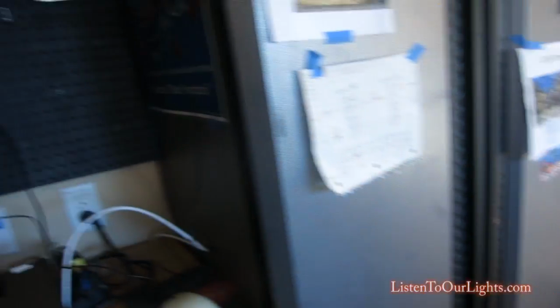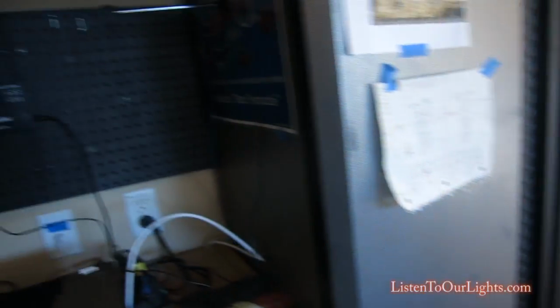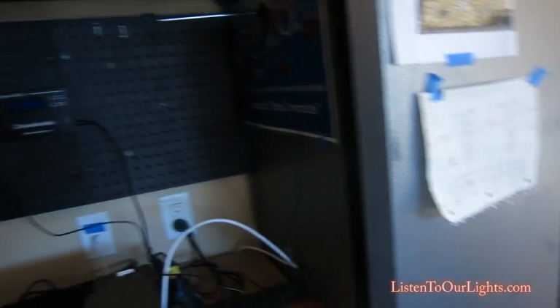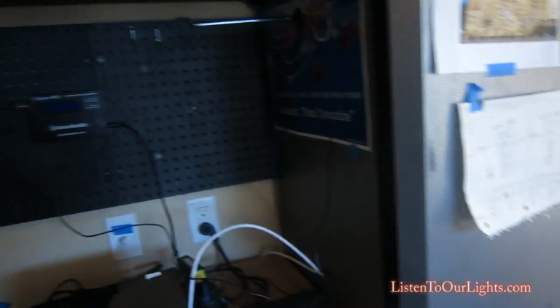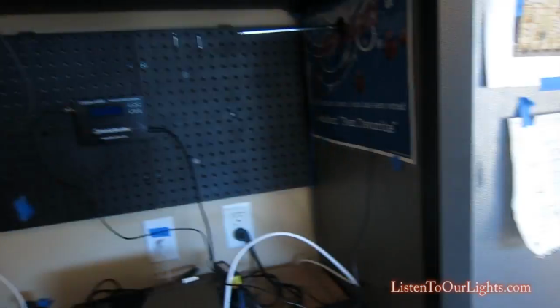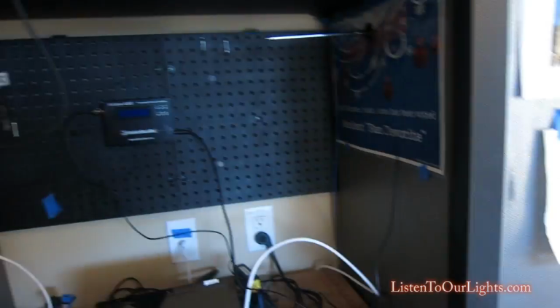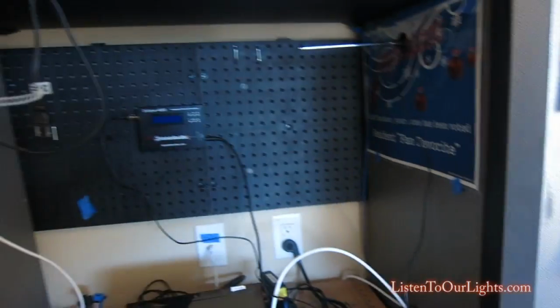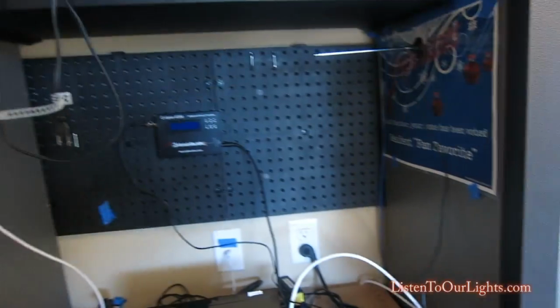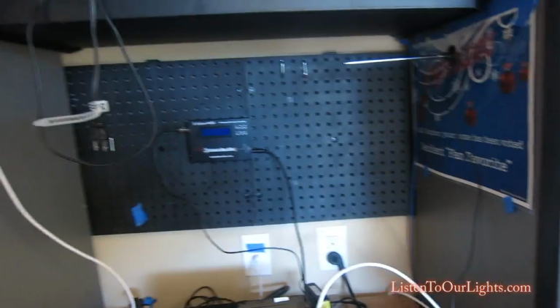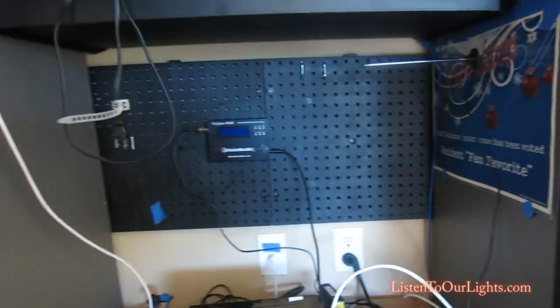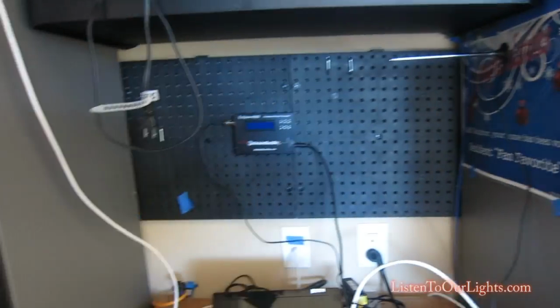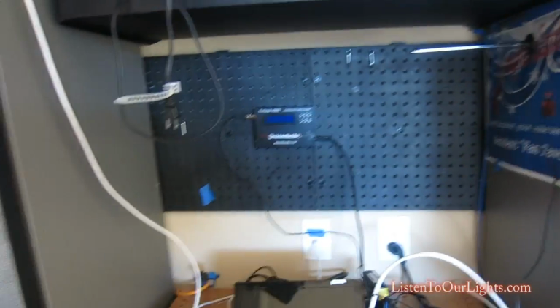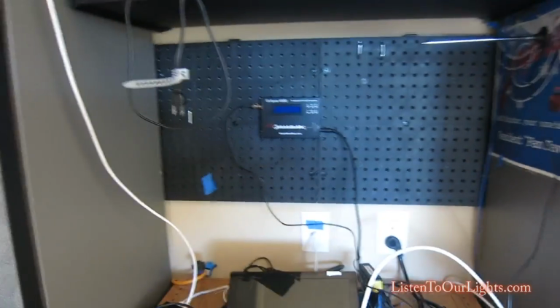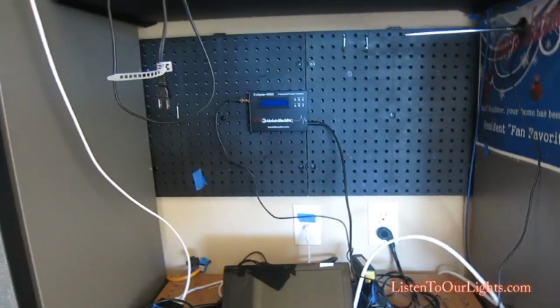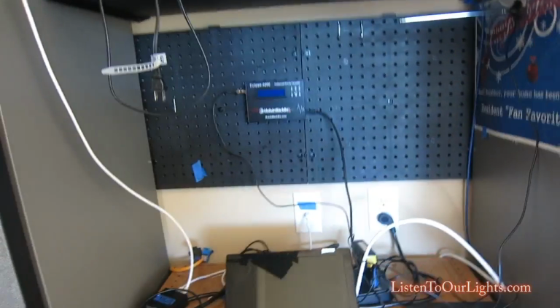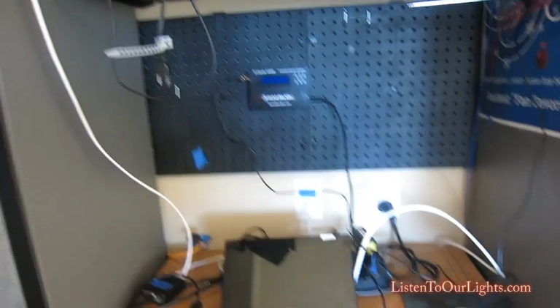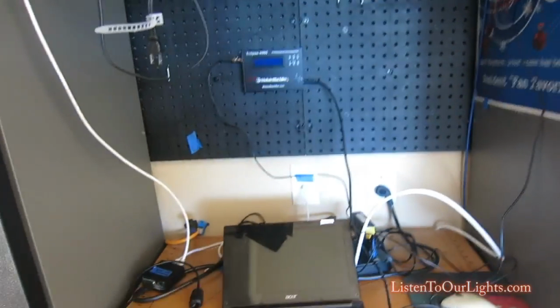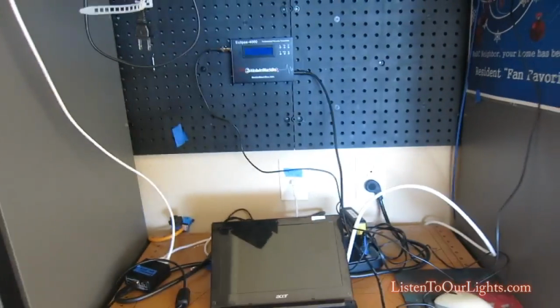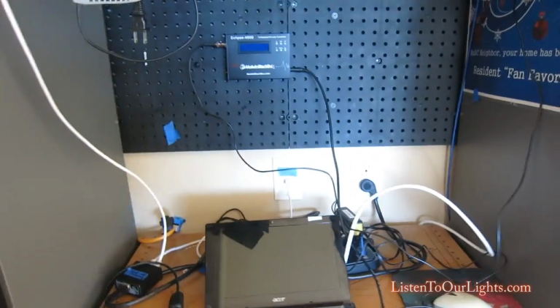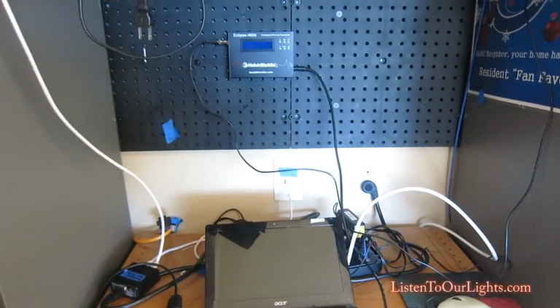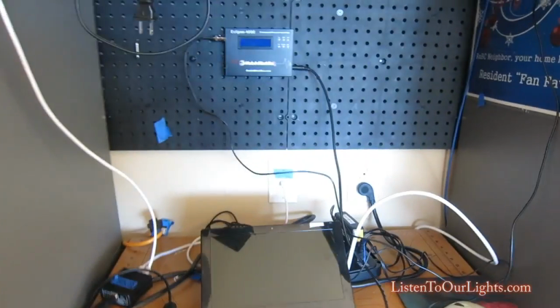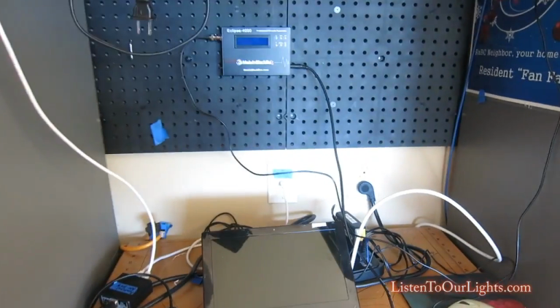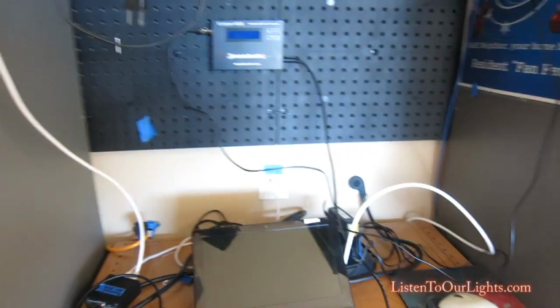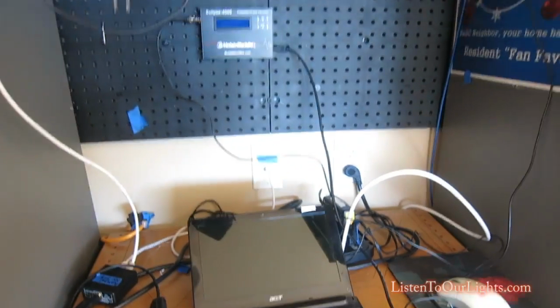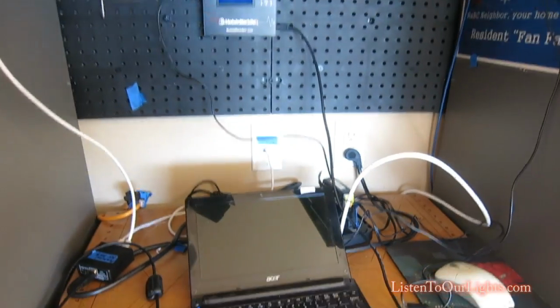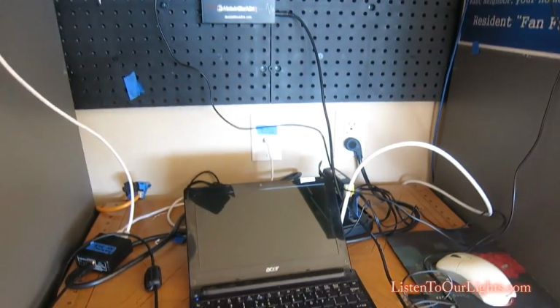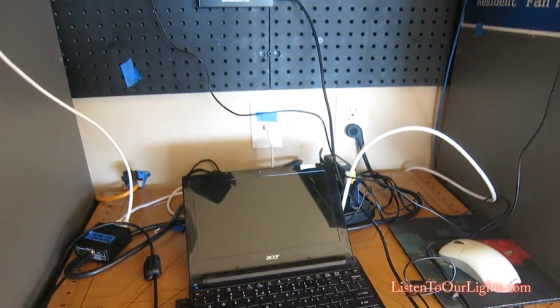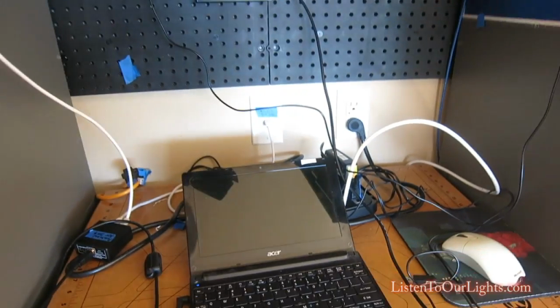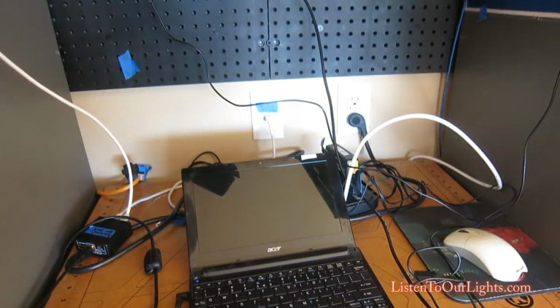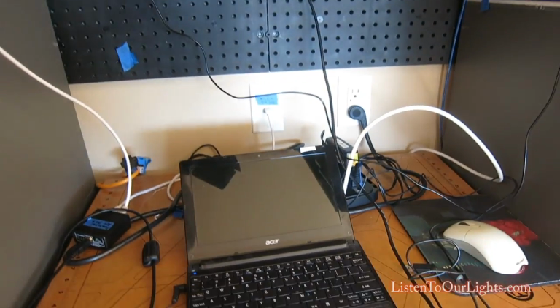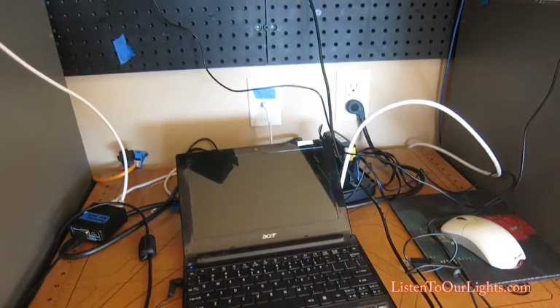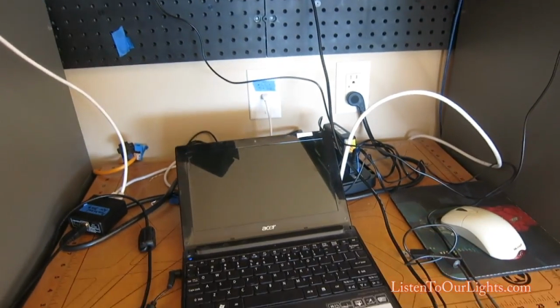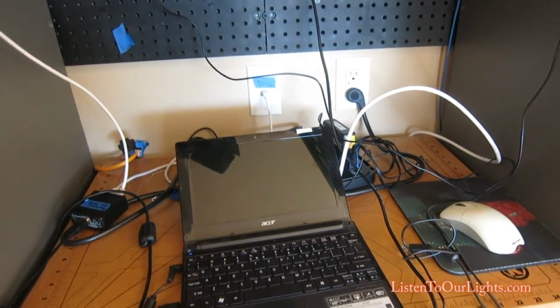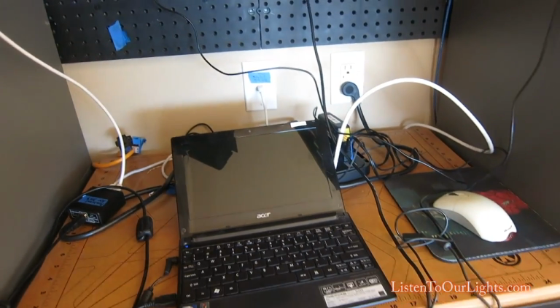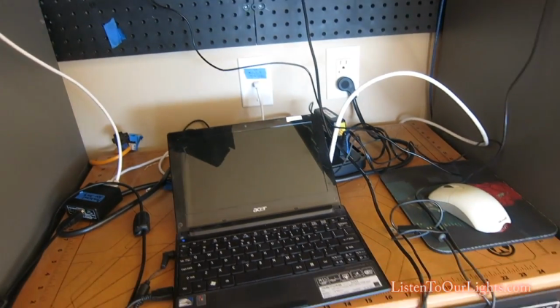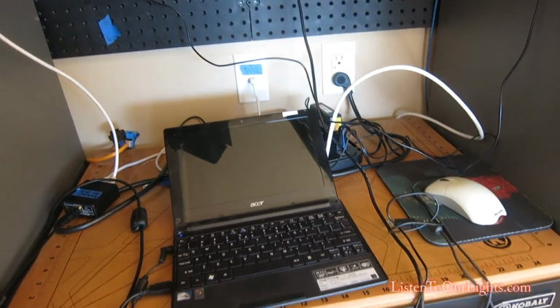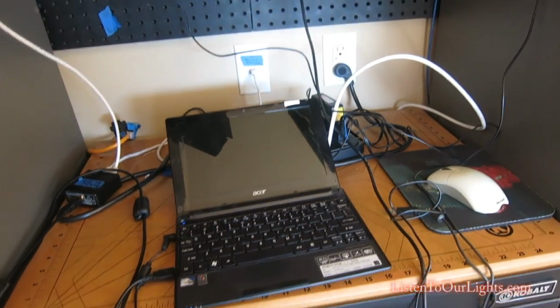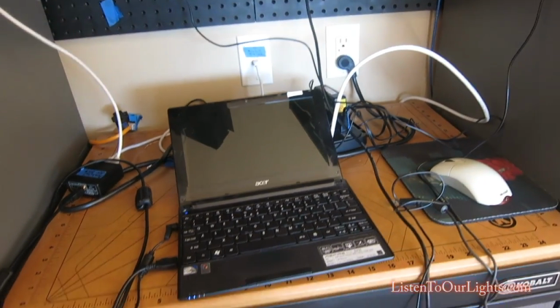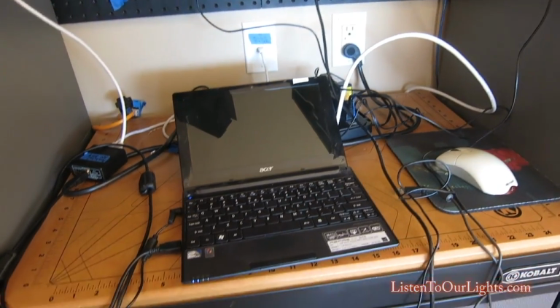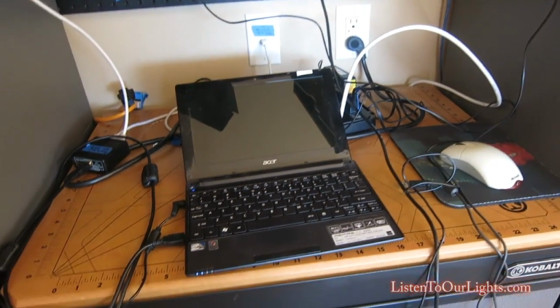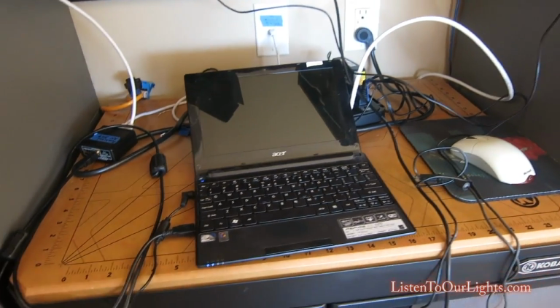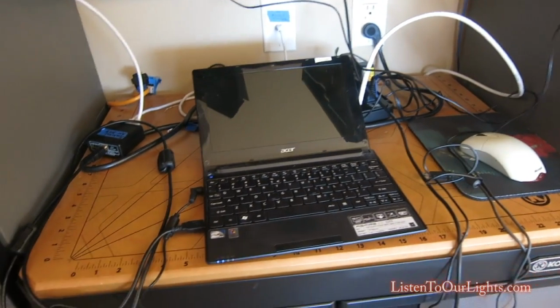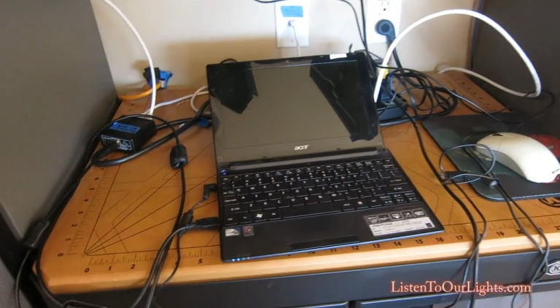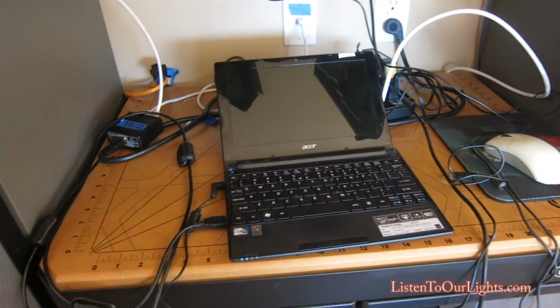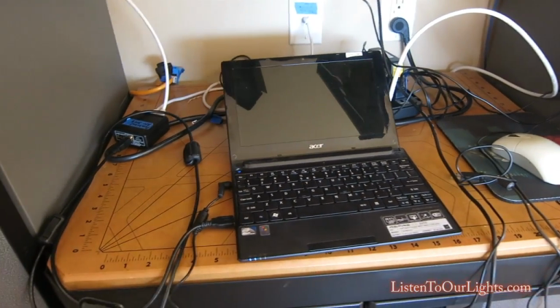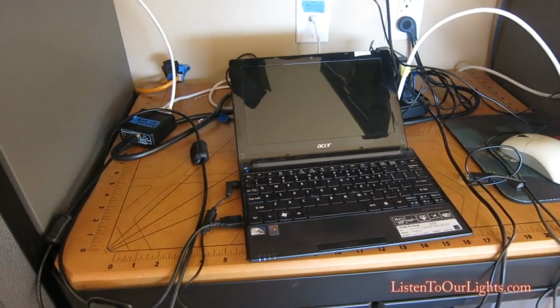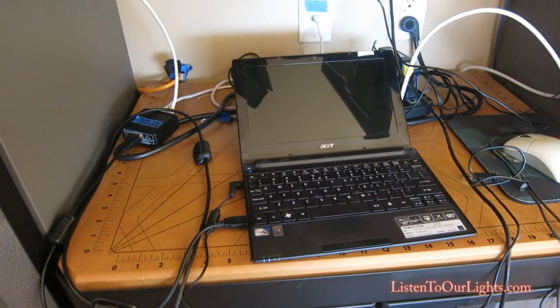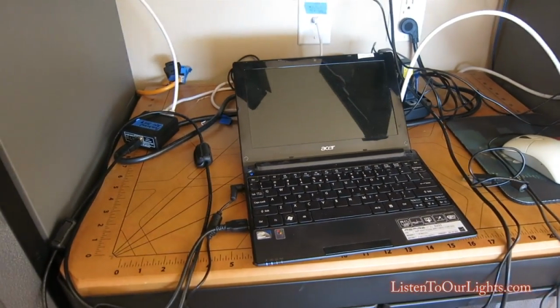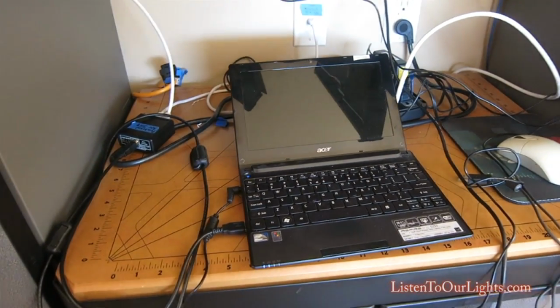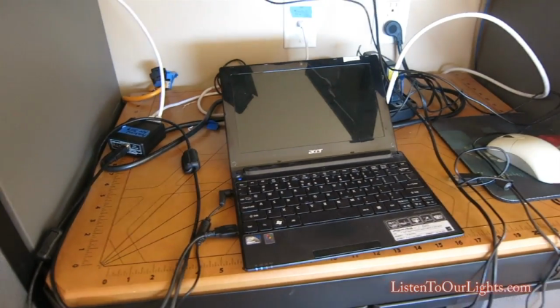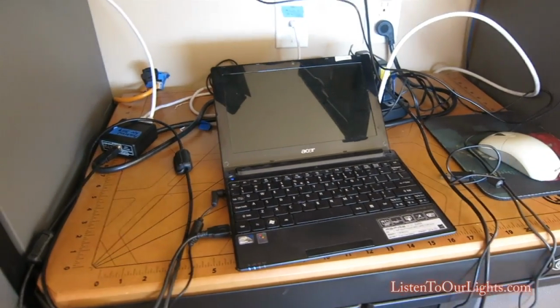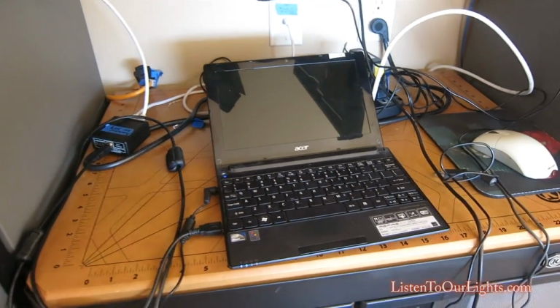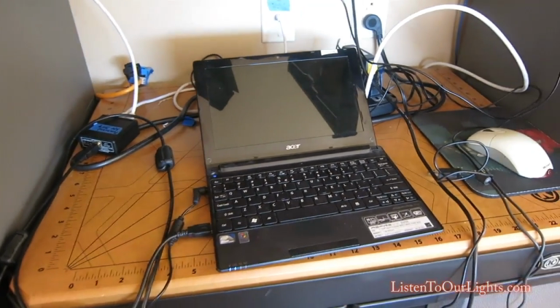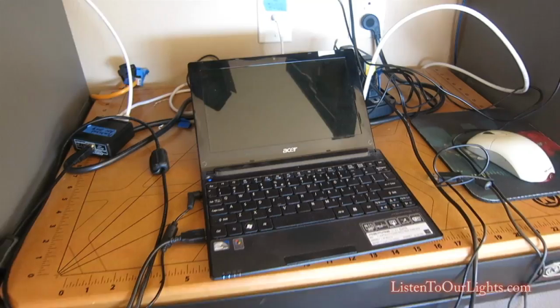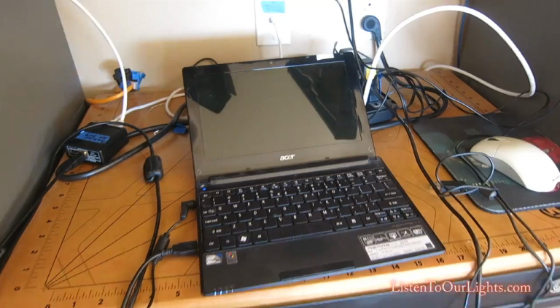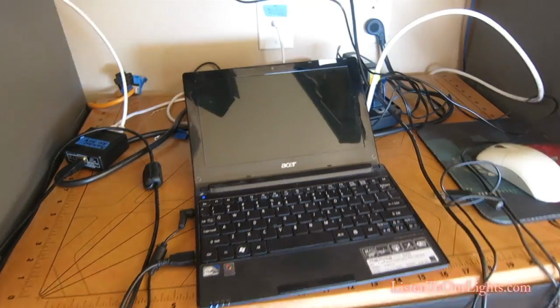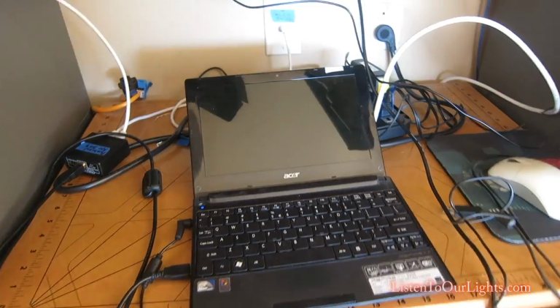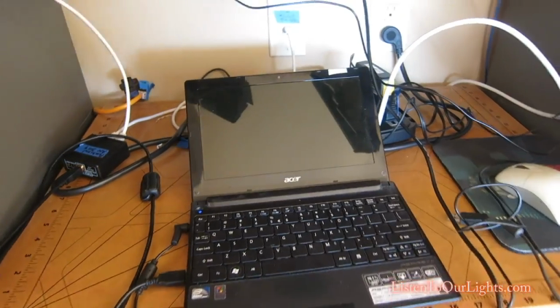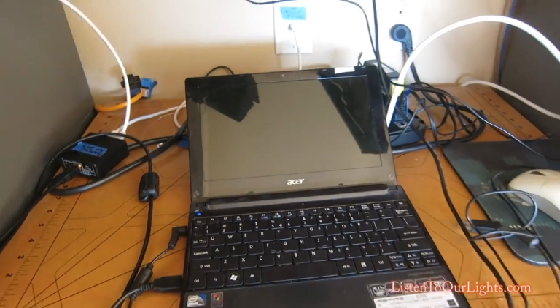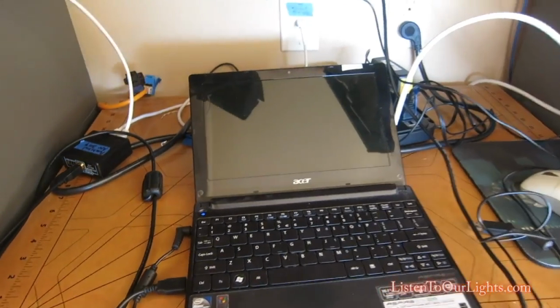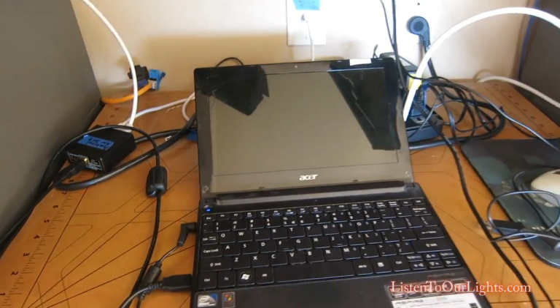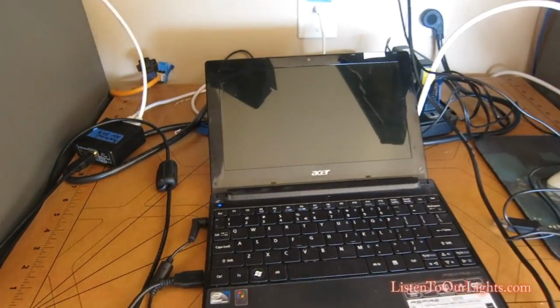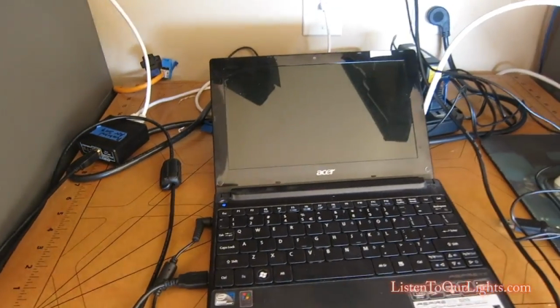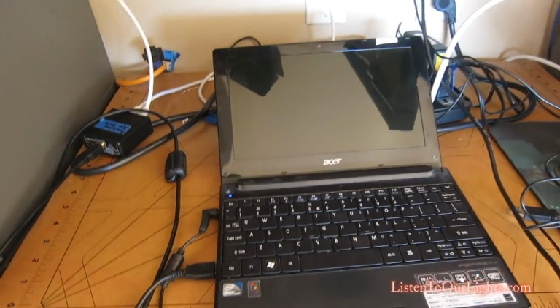Hi, I'm John Storms. I'm going to do a quick little behind-the-scenes tour of our light display.